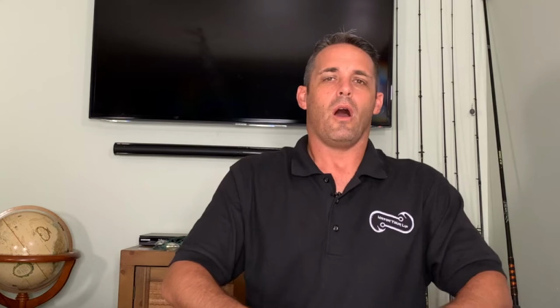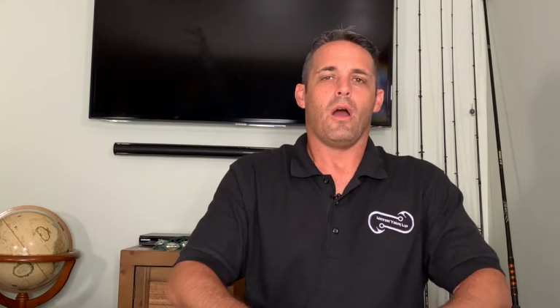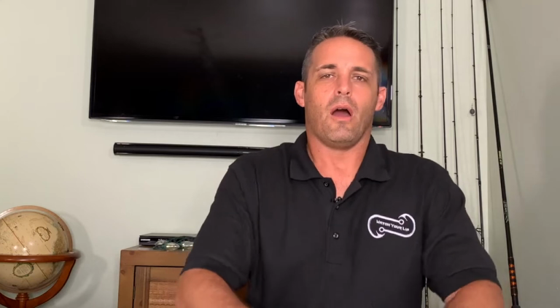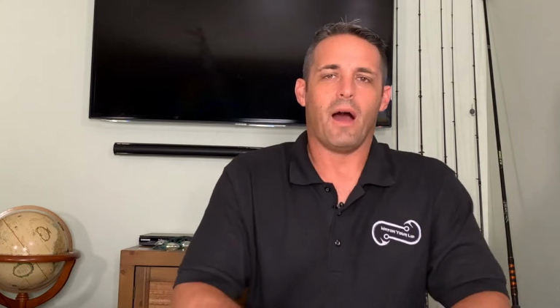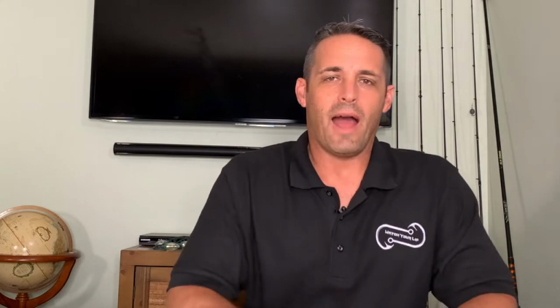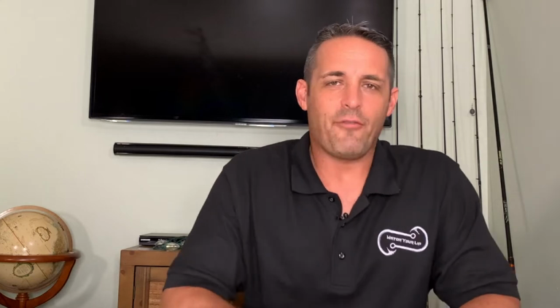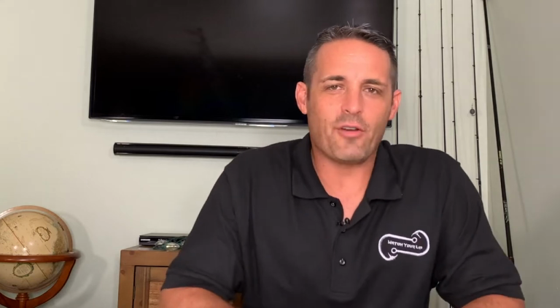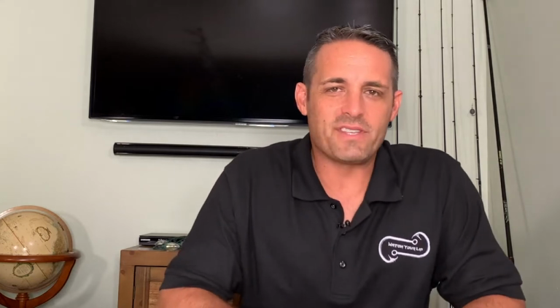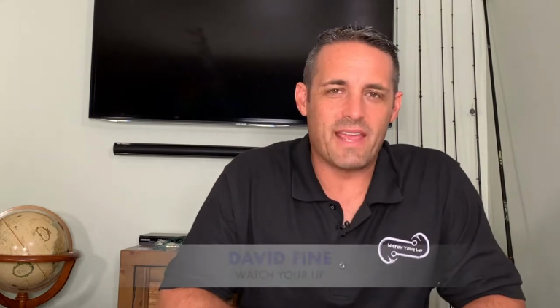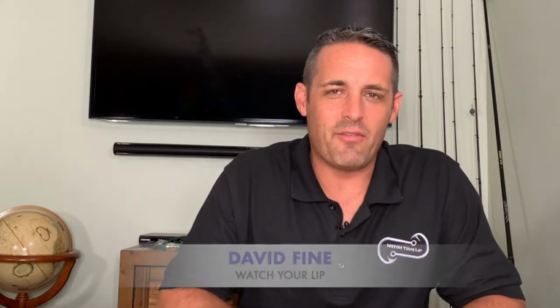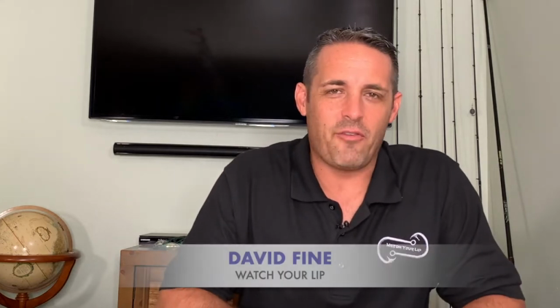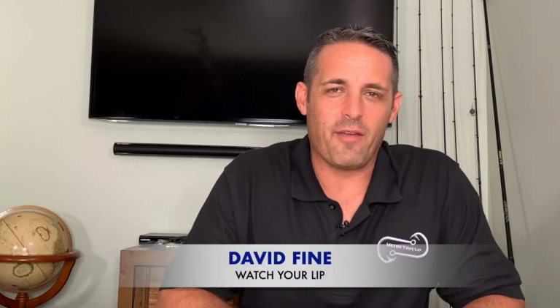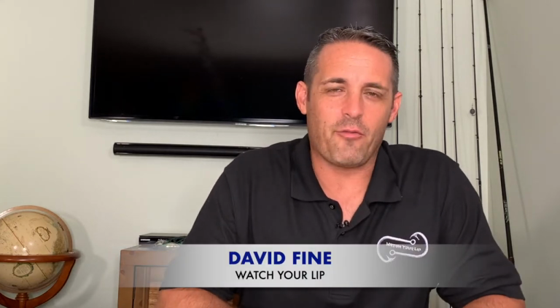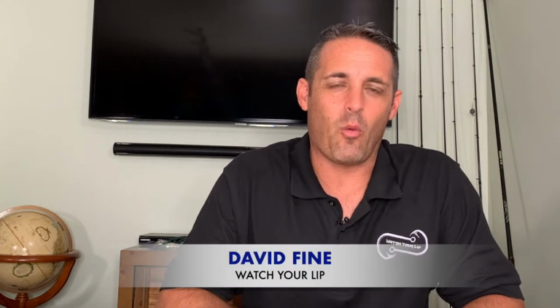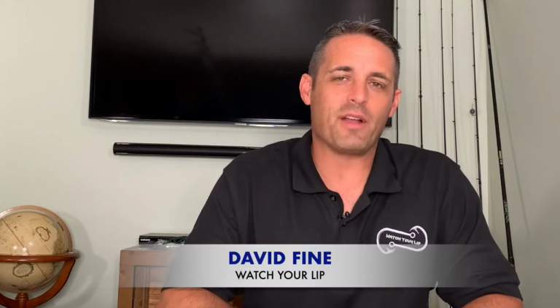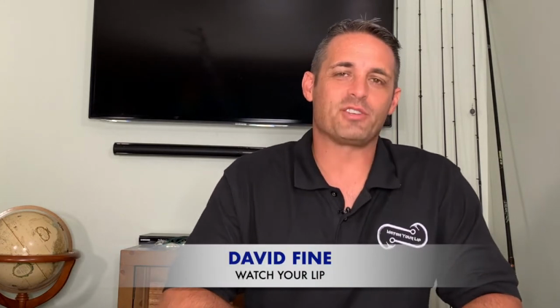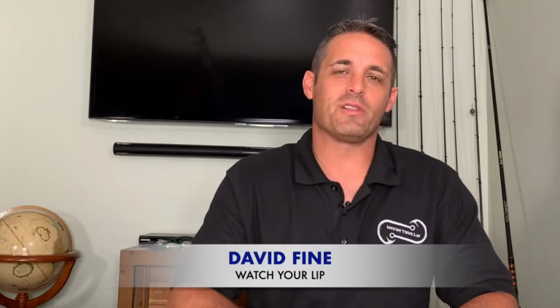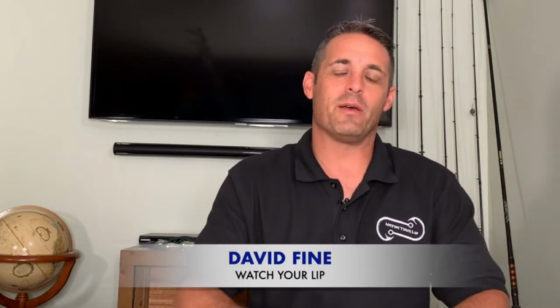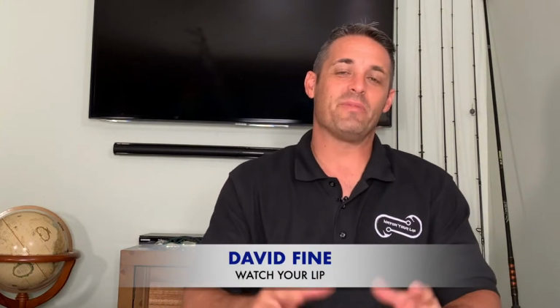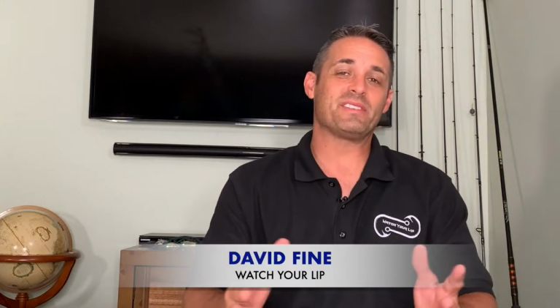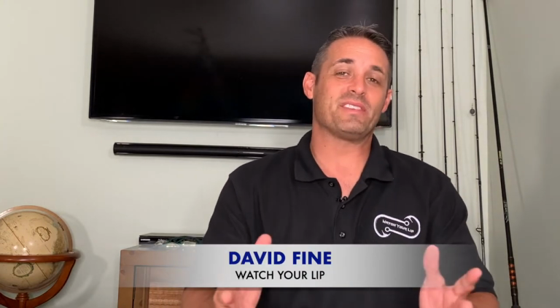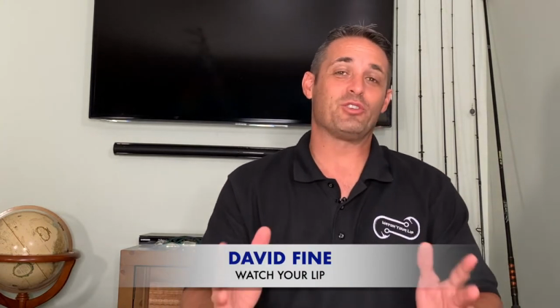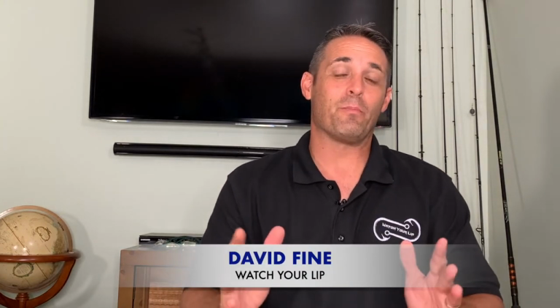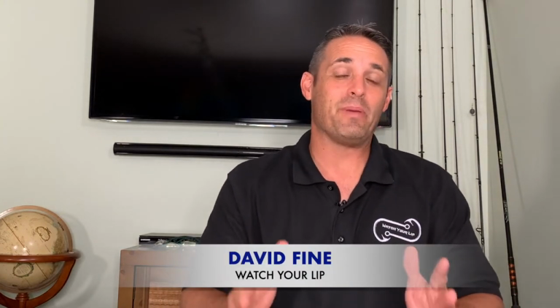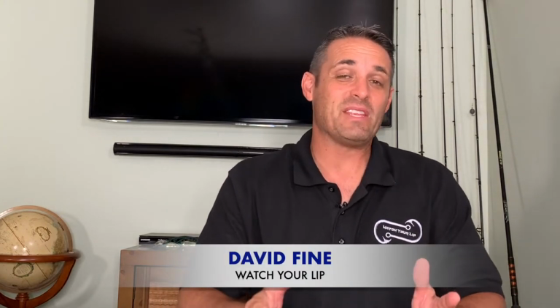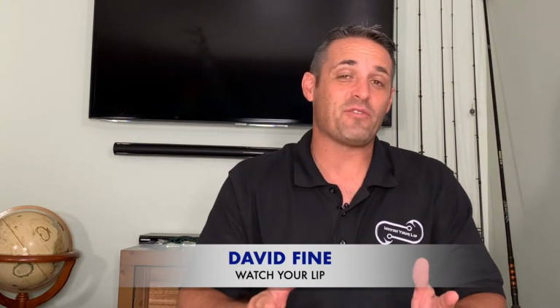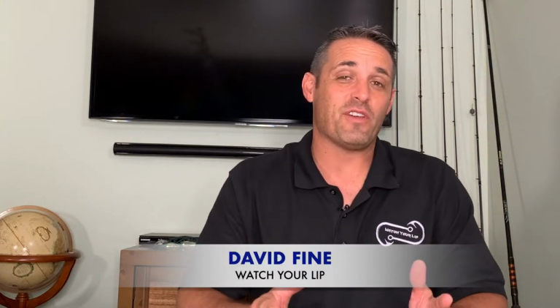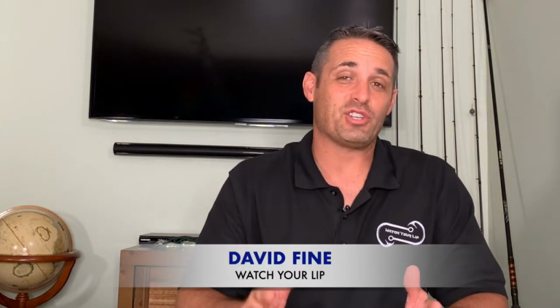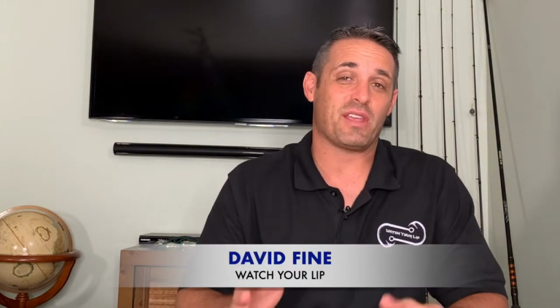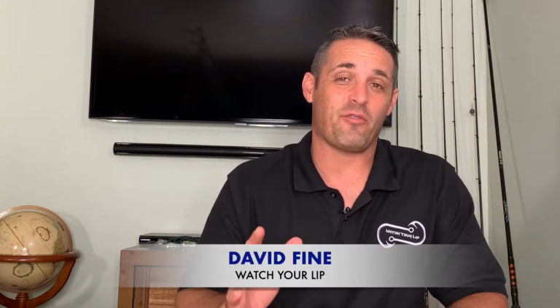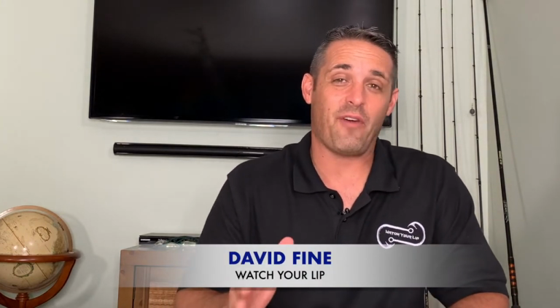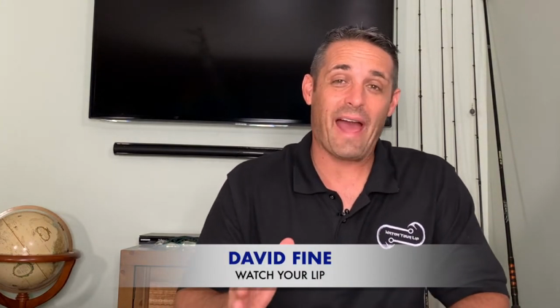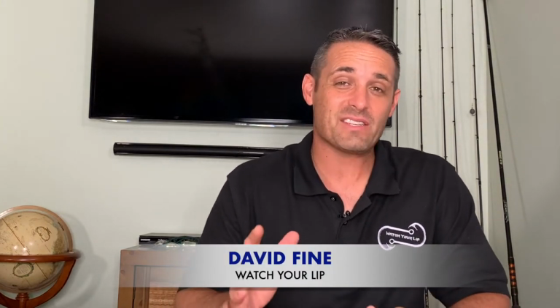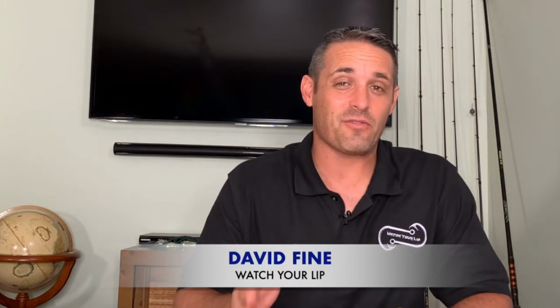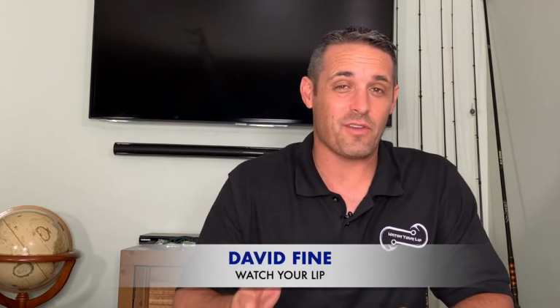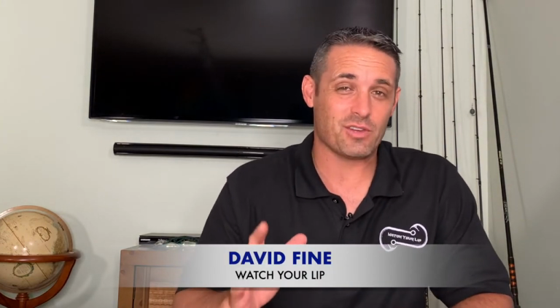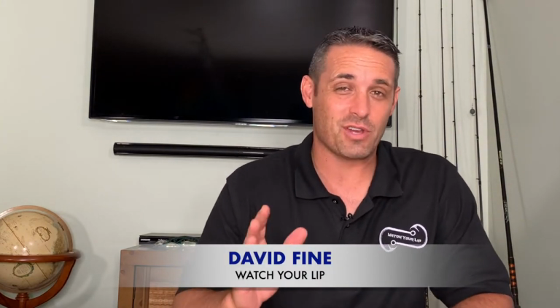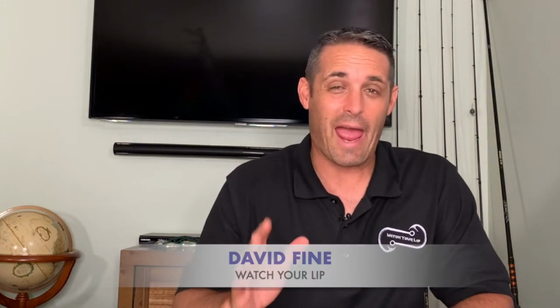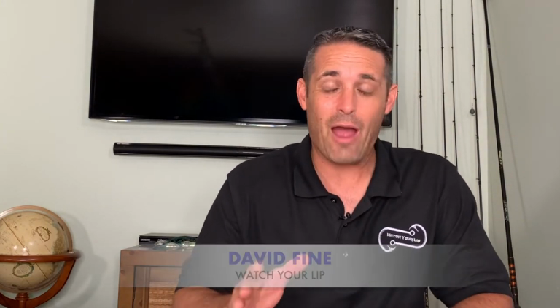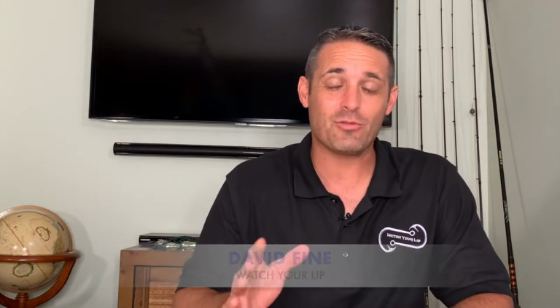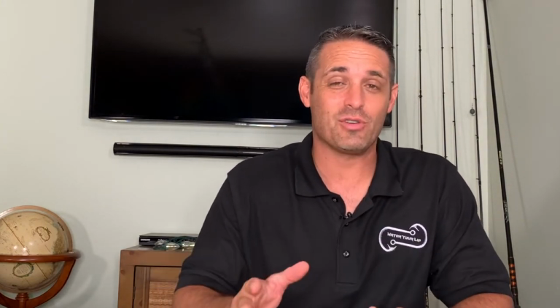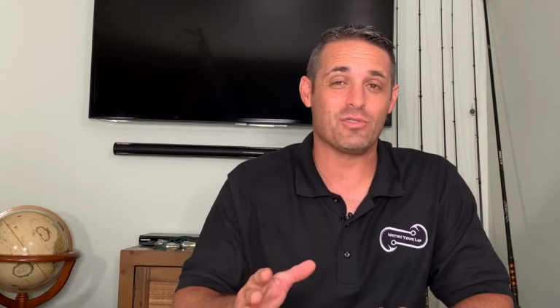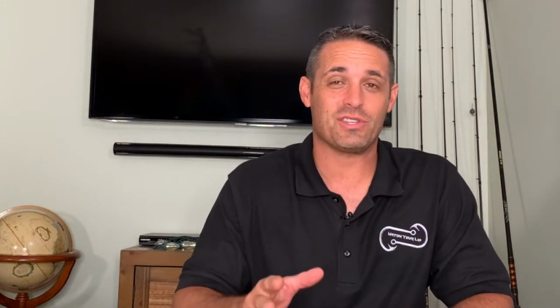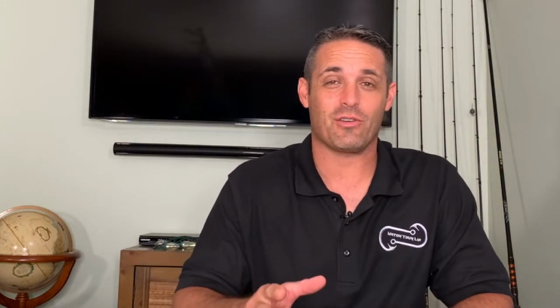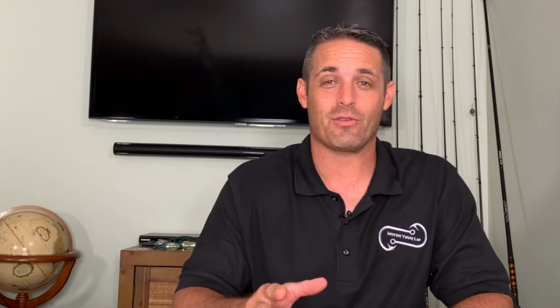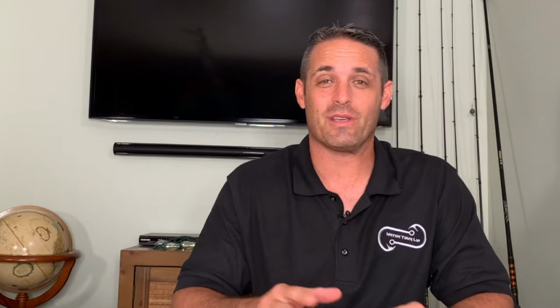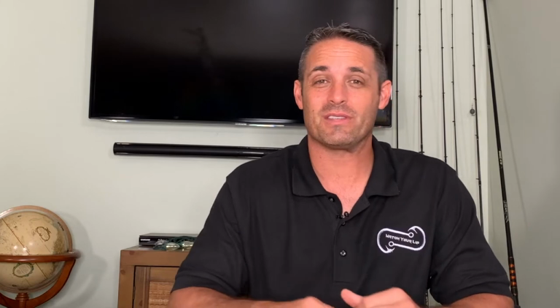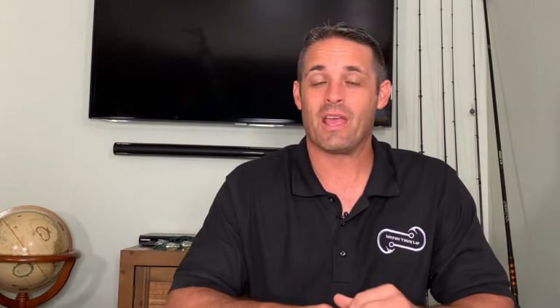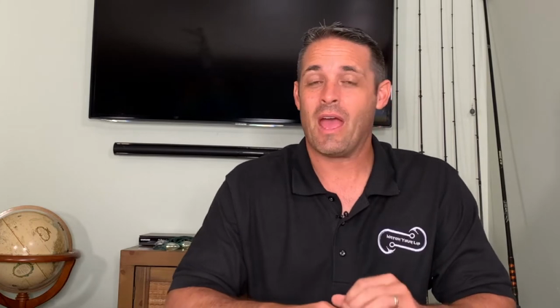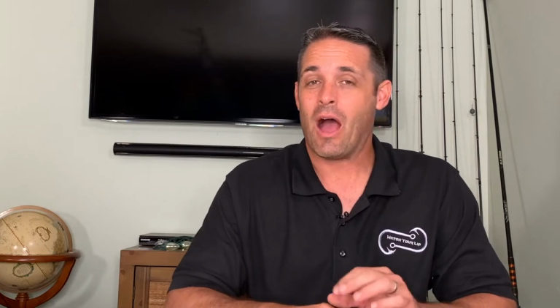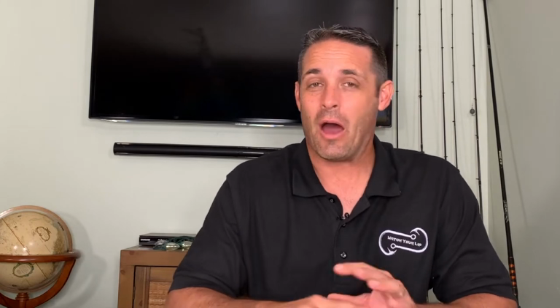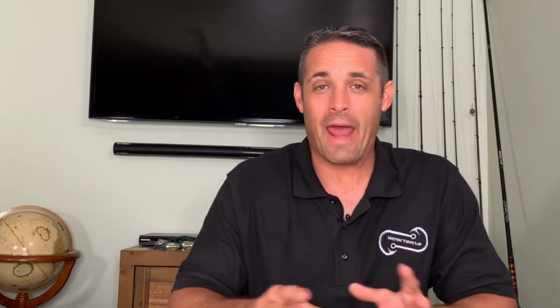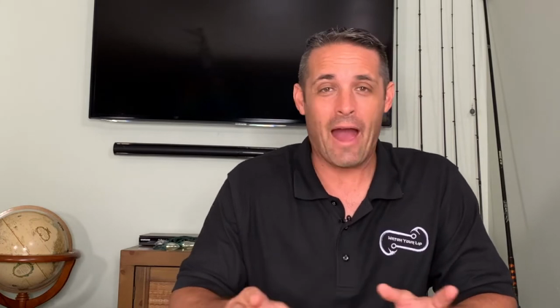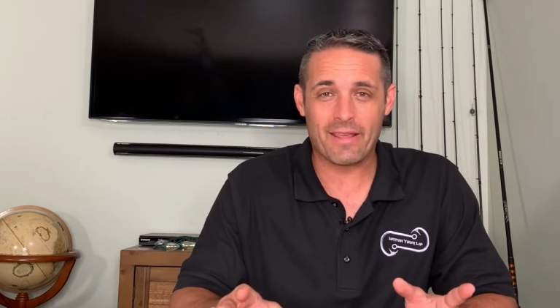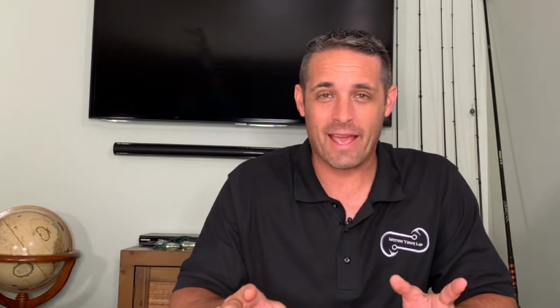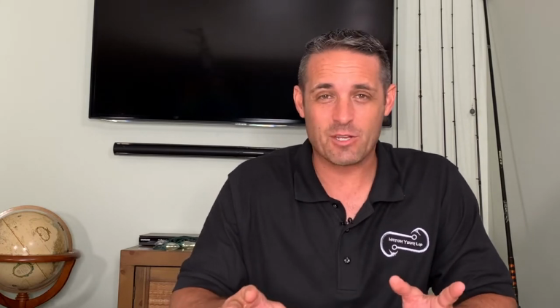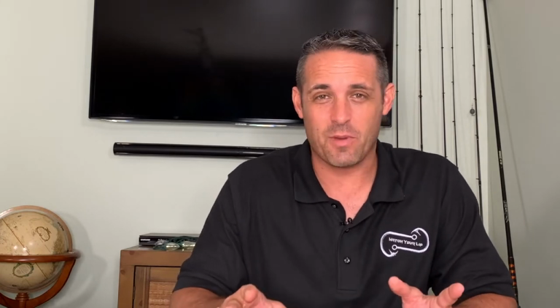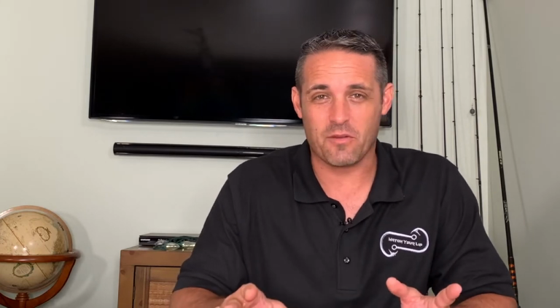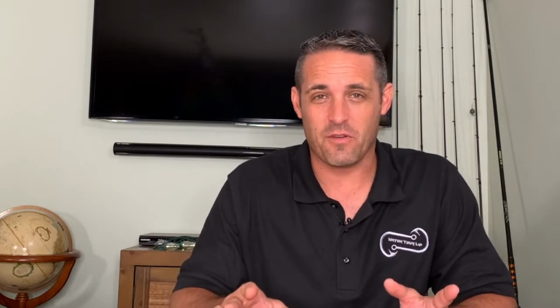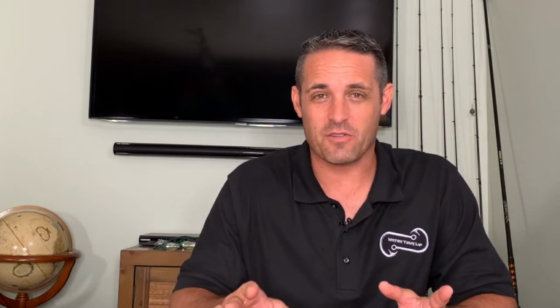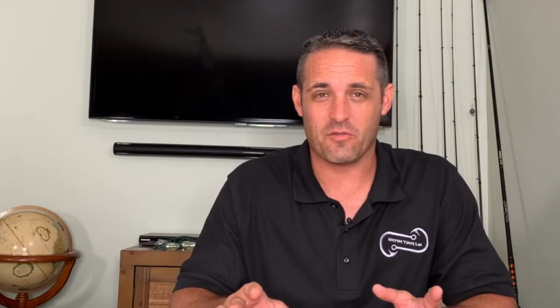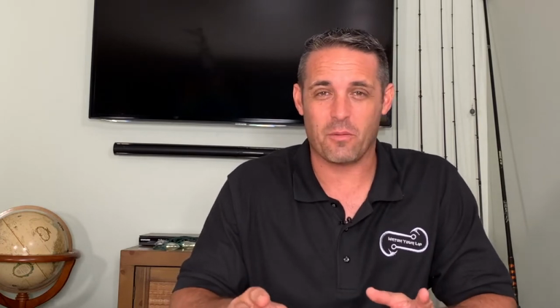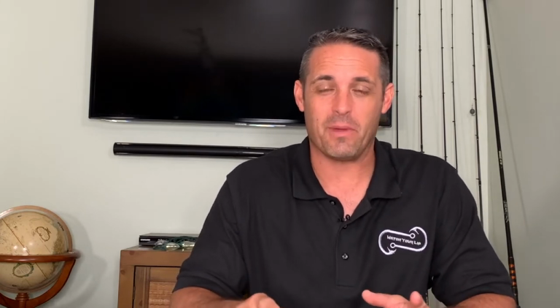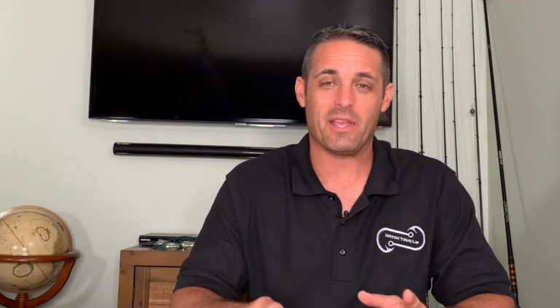Hi folks, David Fine from Watch Your Lip. This is your beach fishing fast fish how-to series on how to catch big fish from the beach.